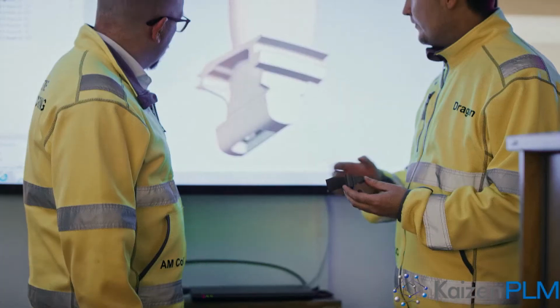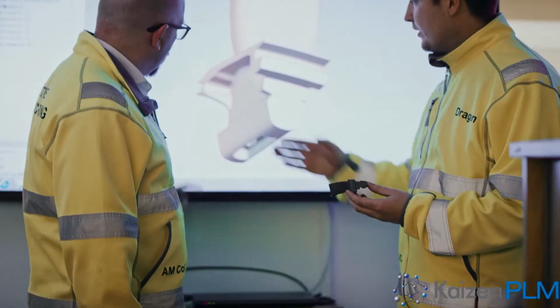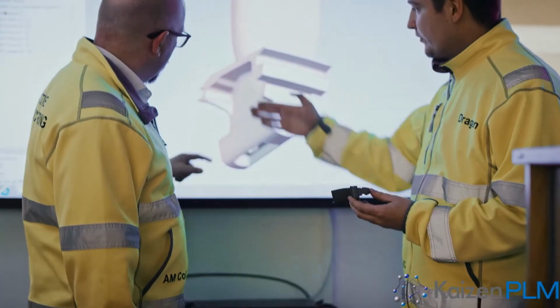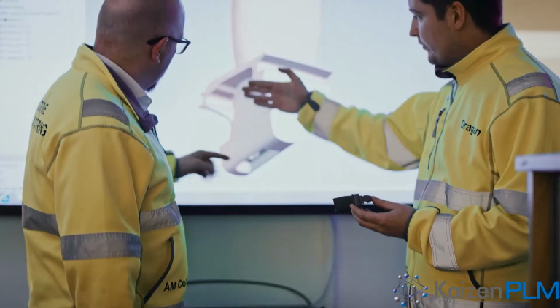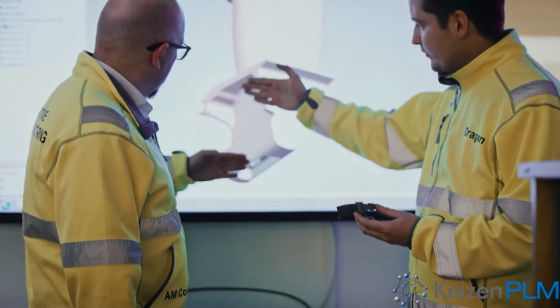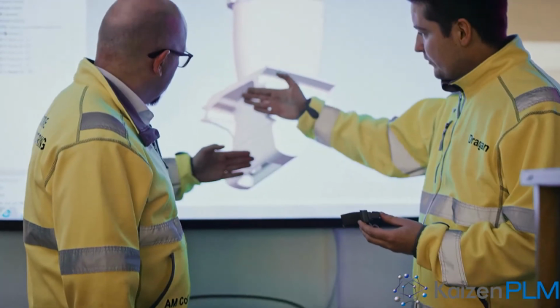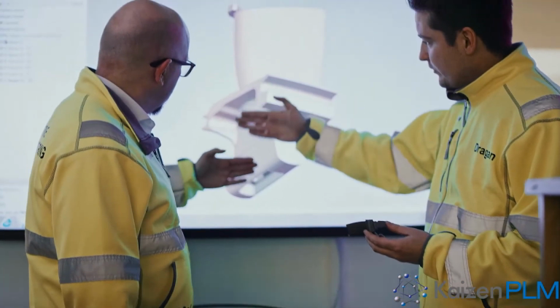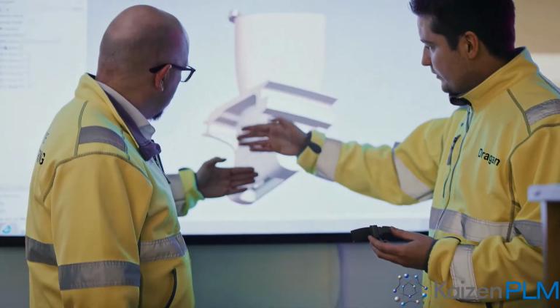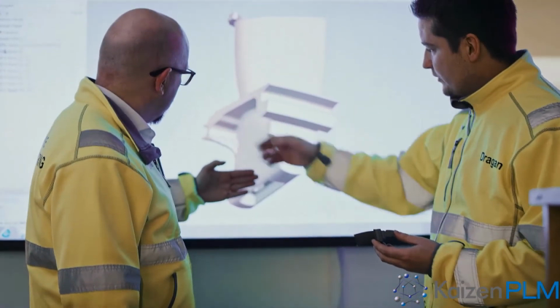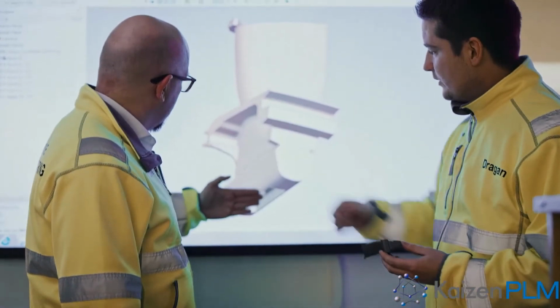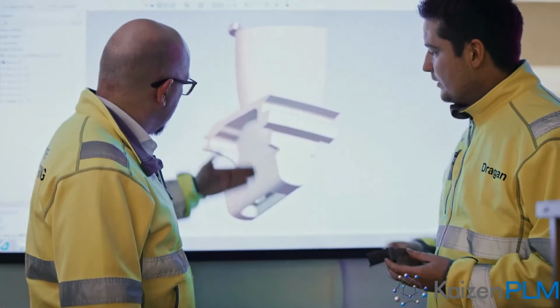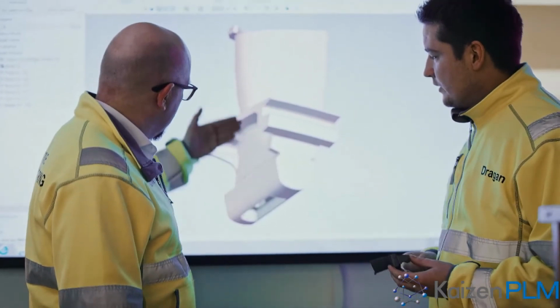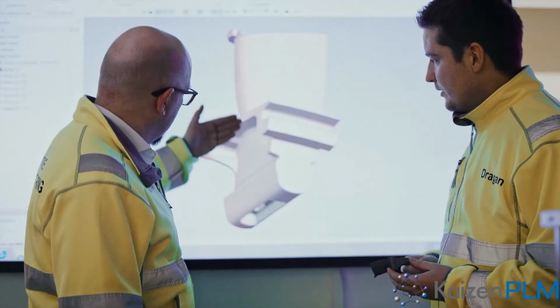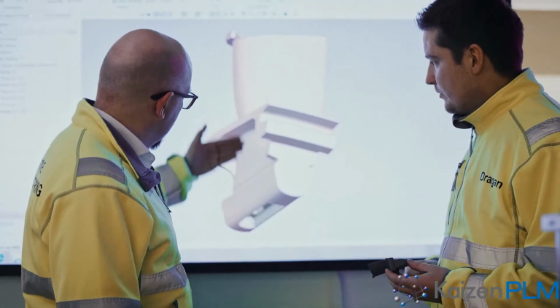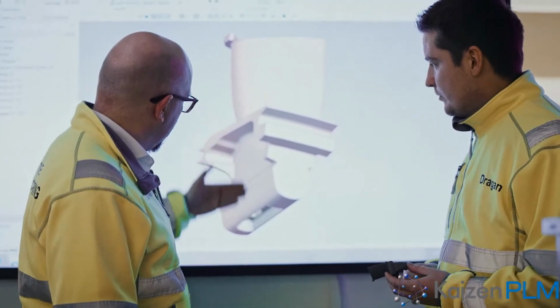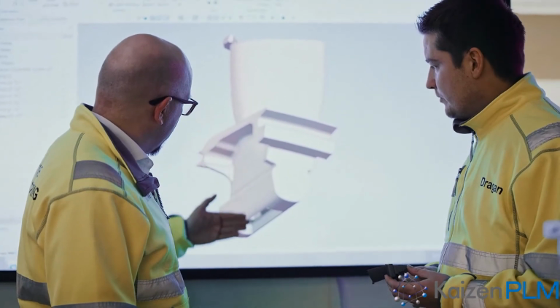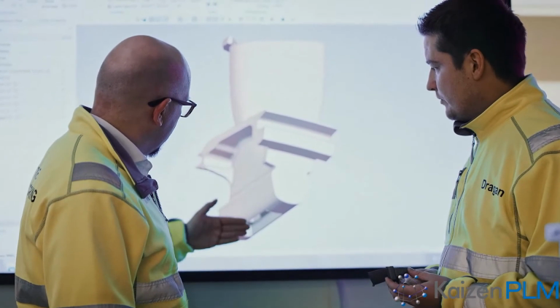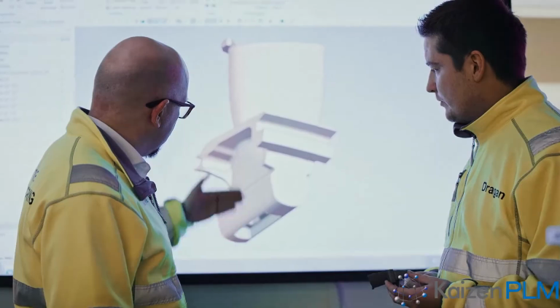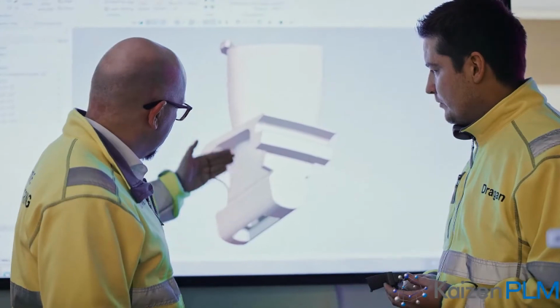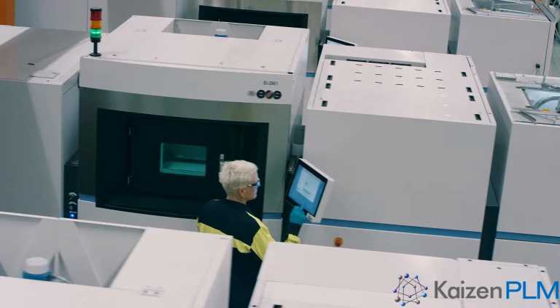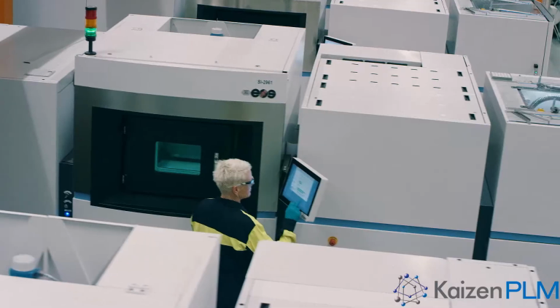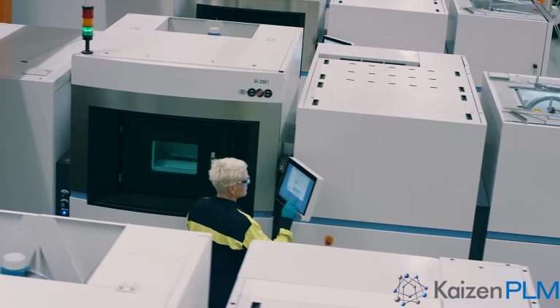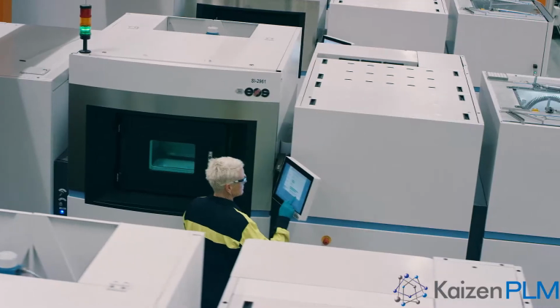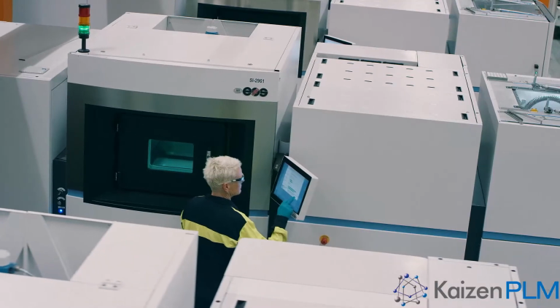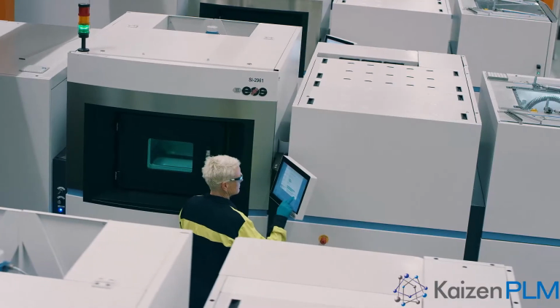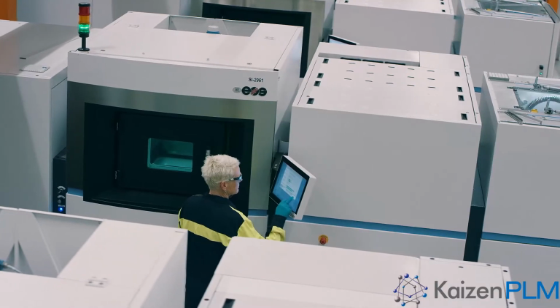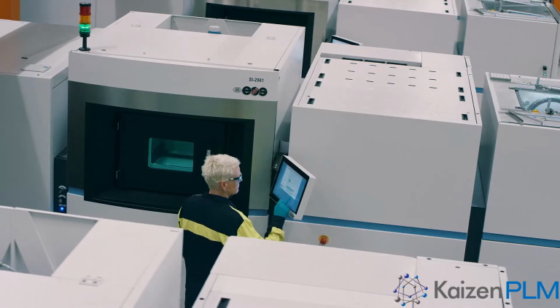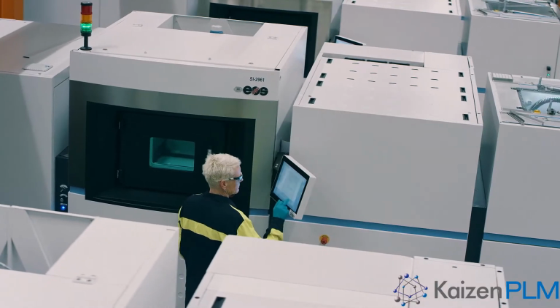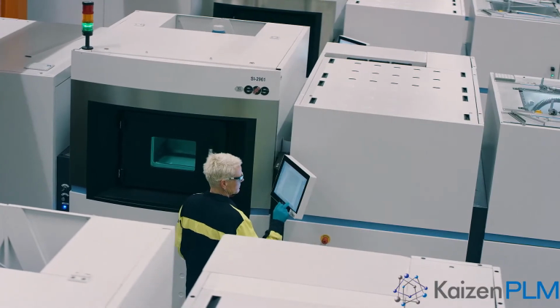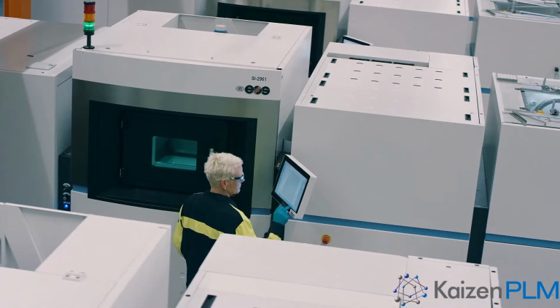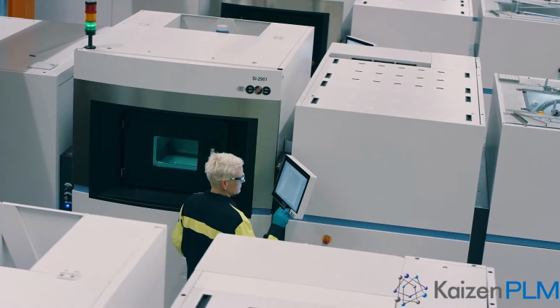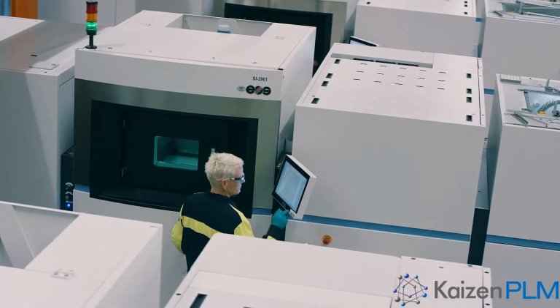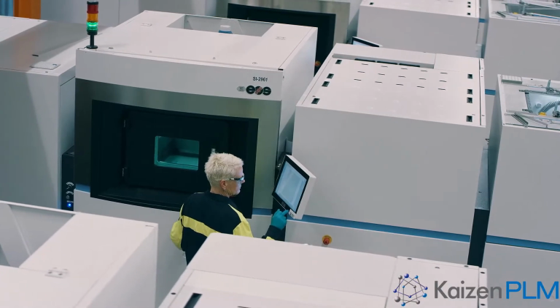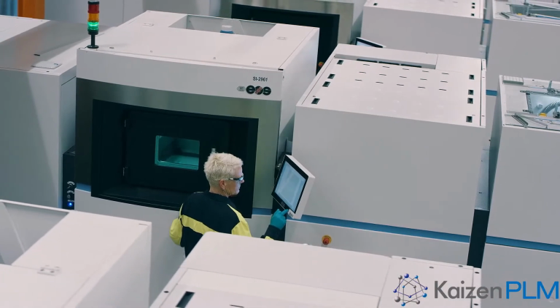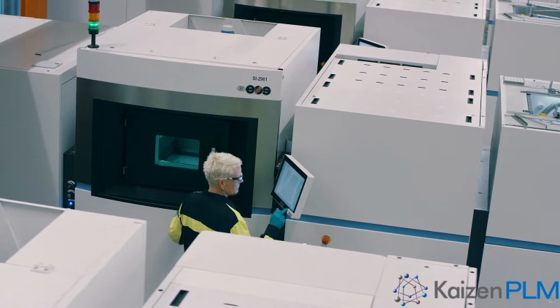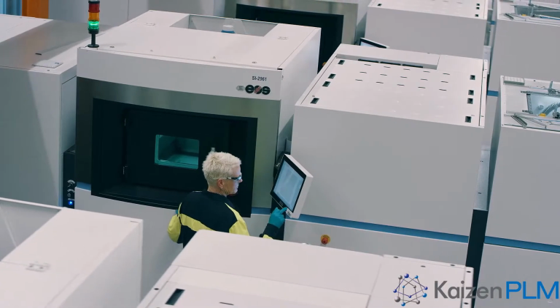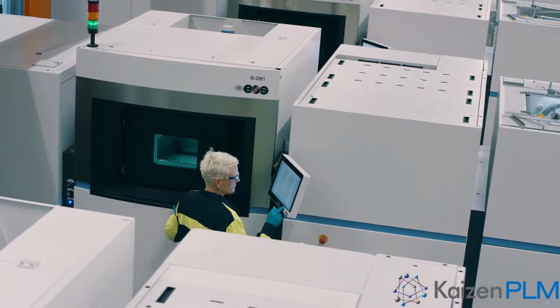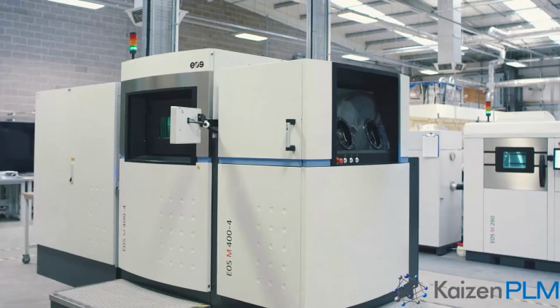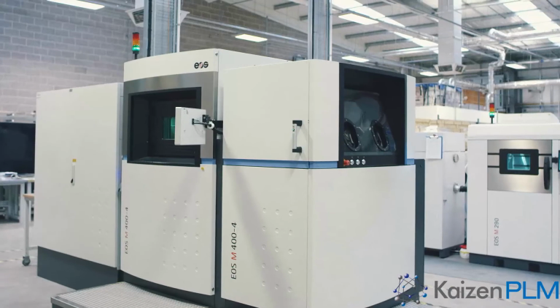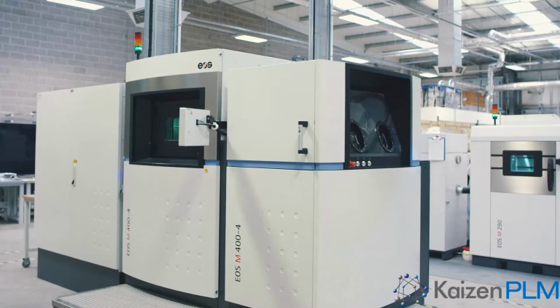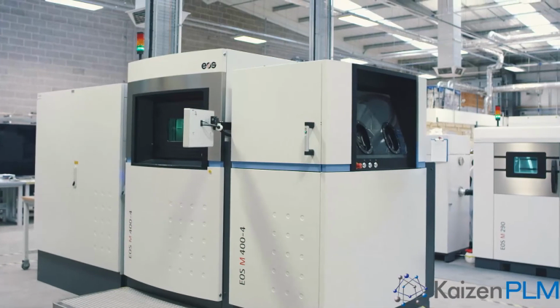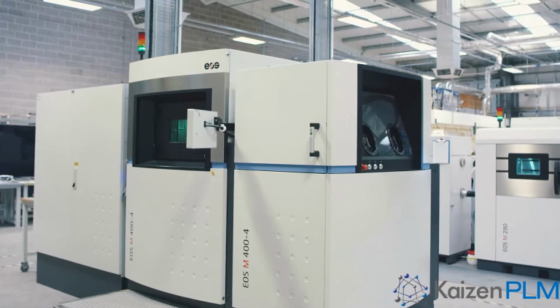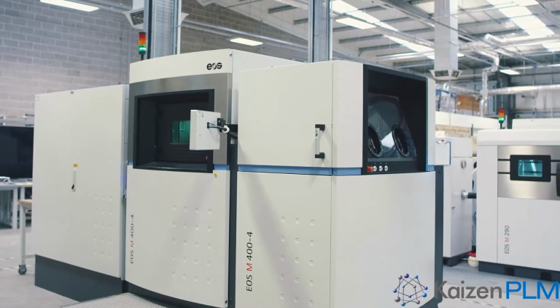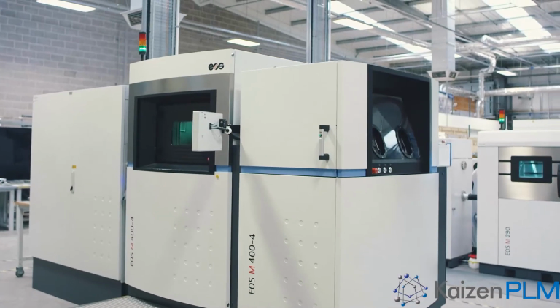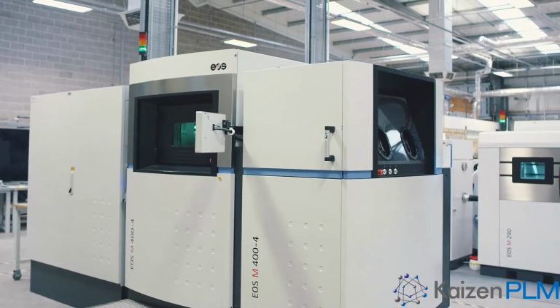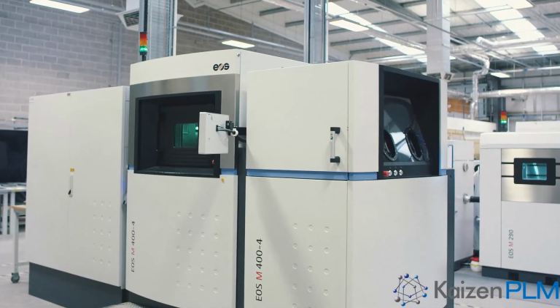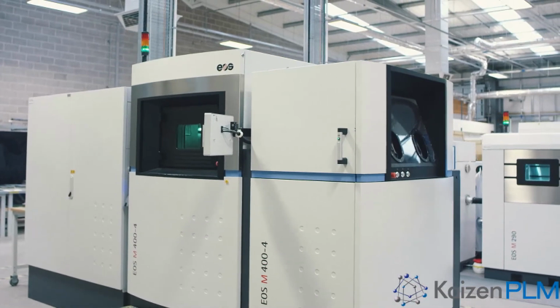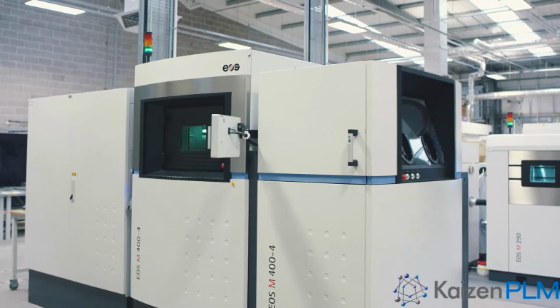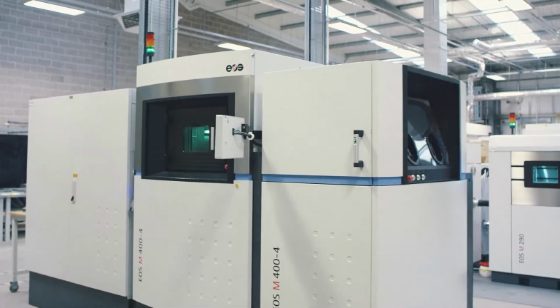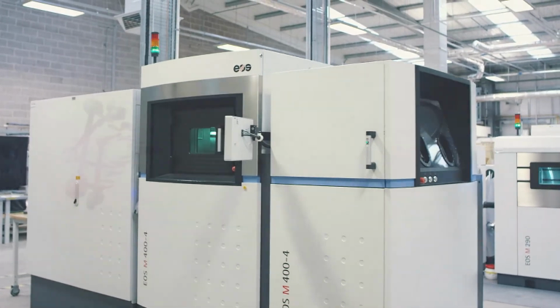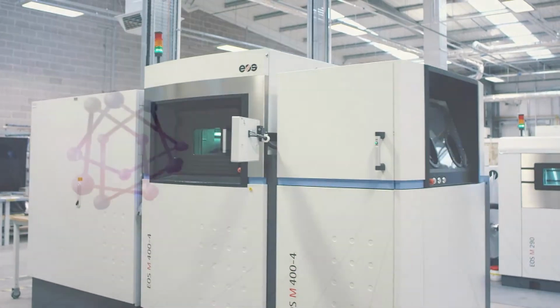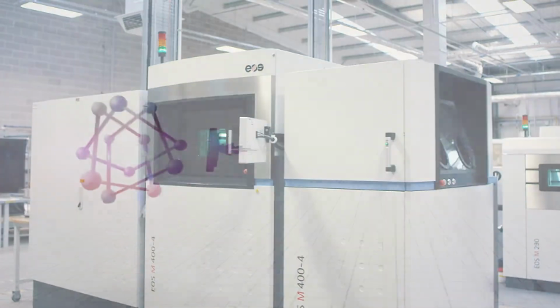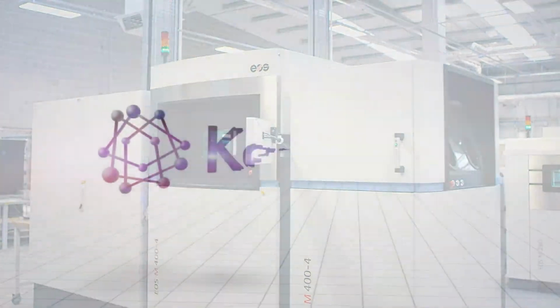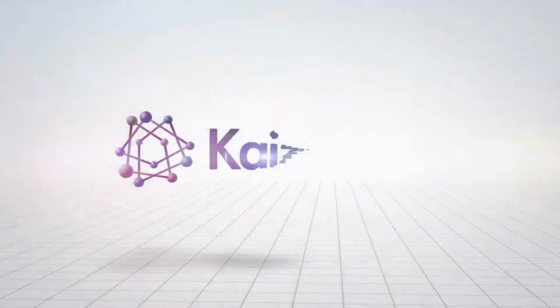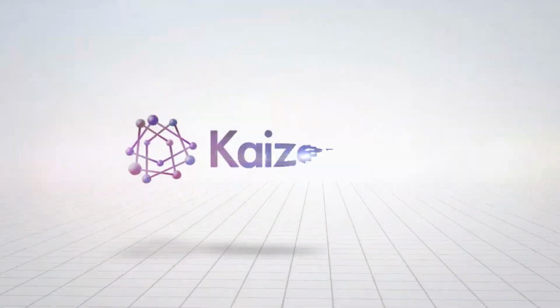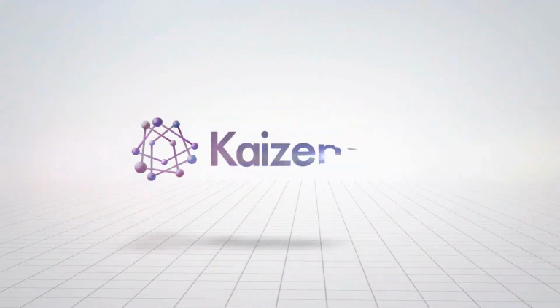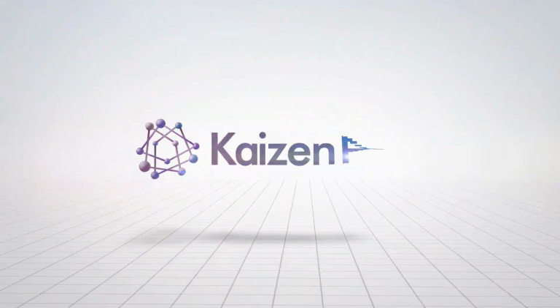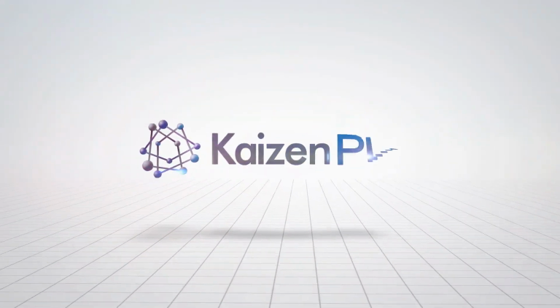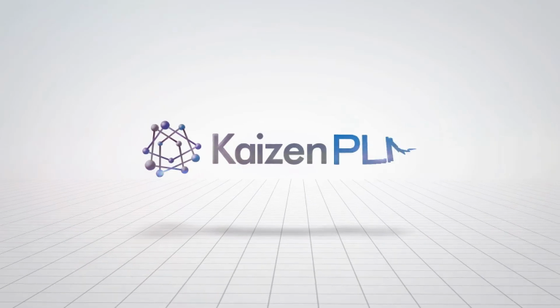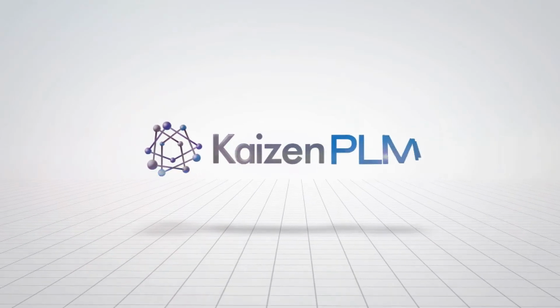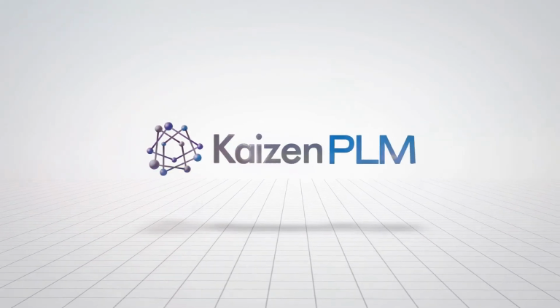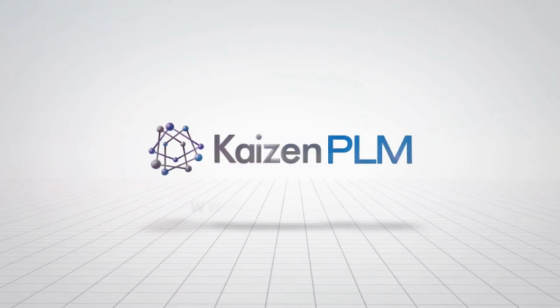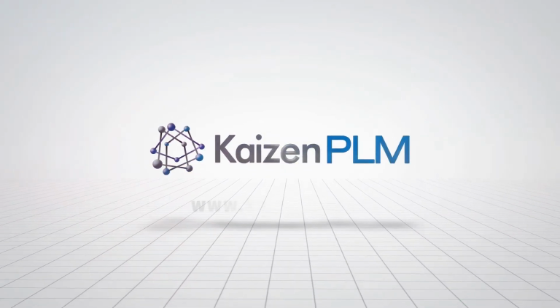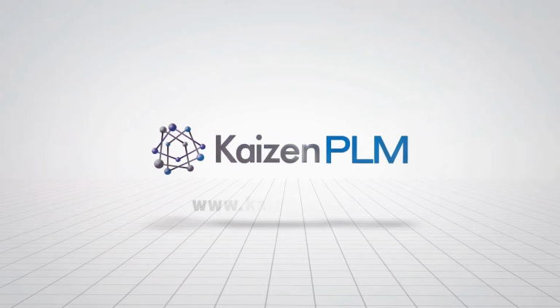It is designed with Siemens NX, produced on AOS equipment, powered by Siemens Automation Technology.